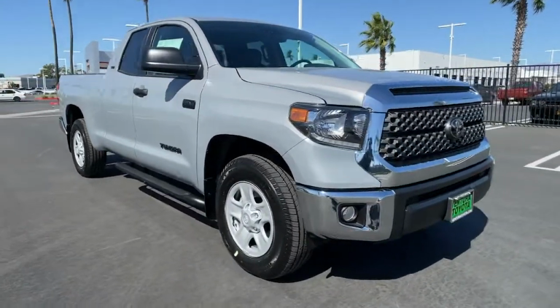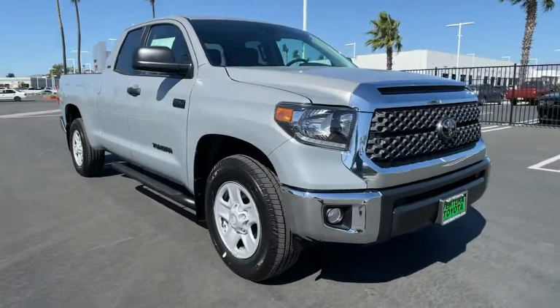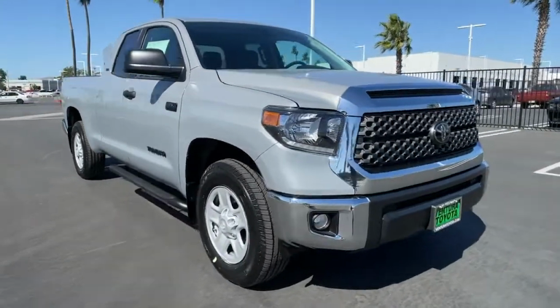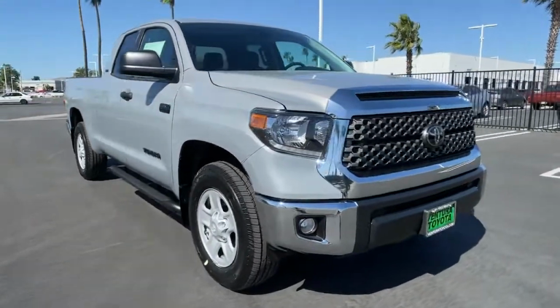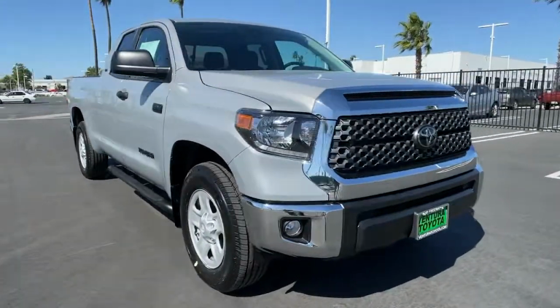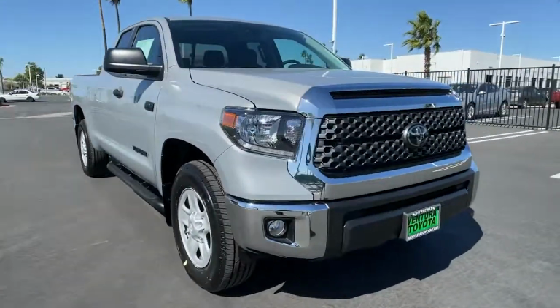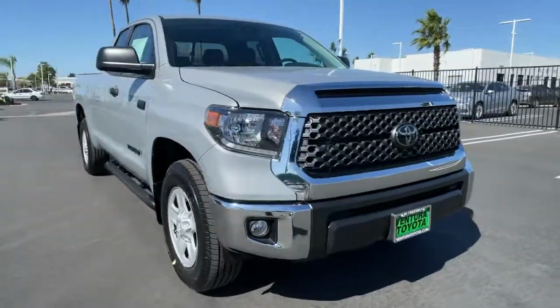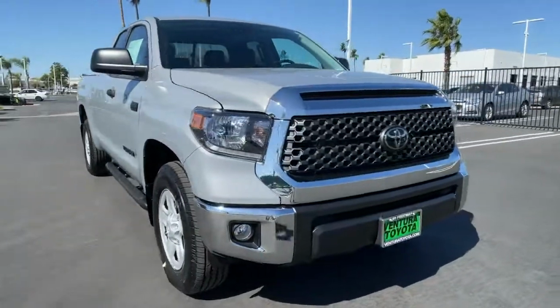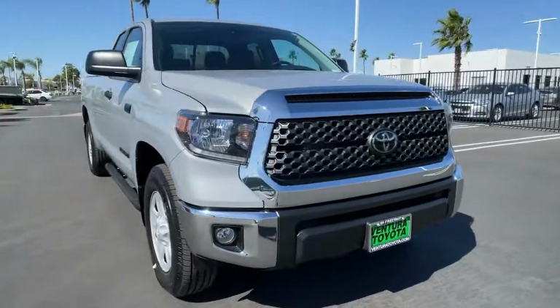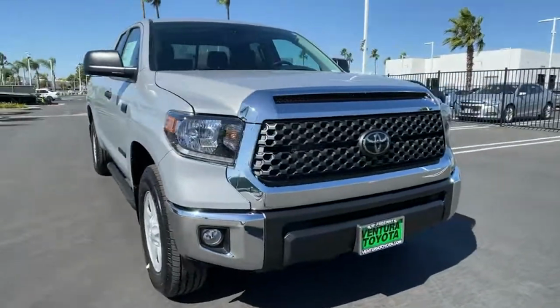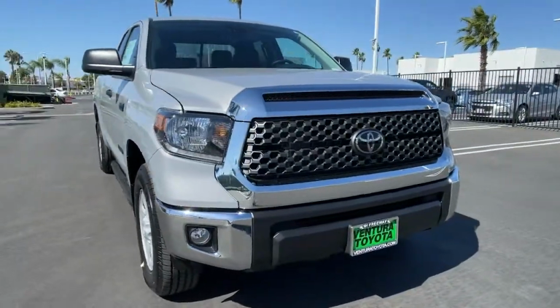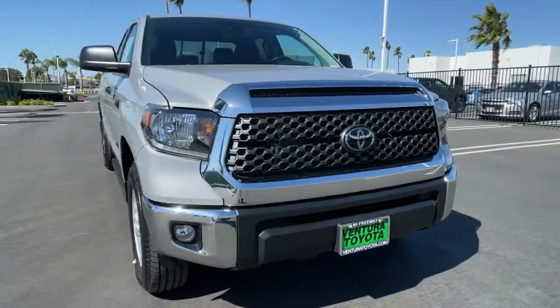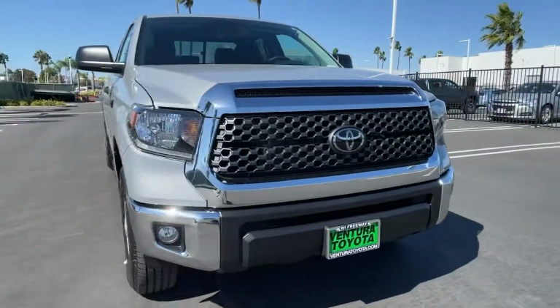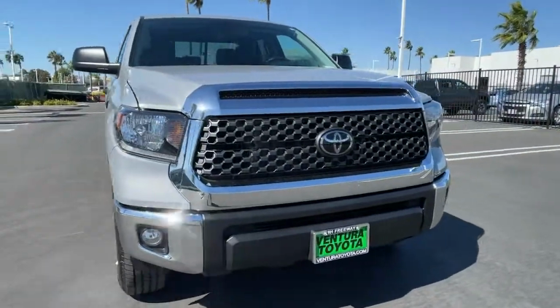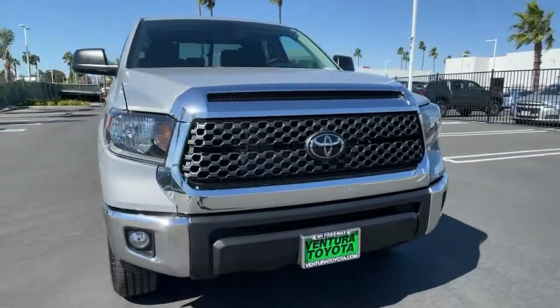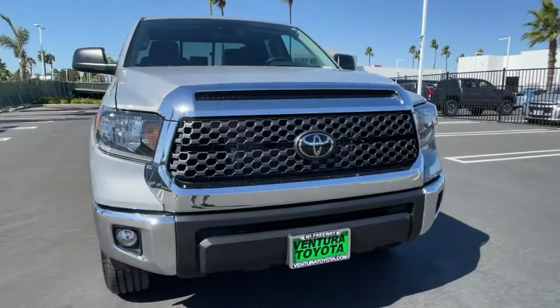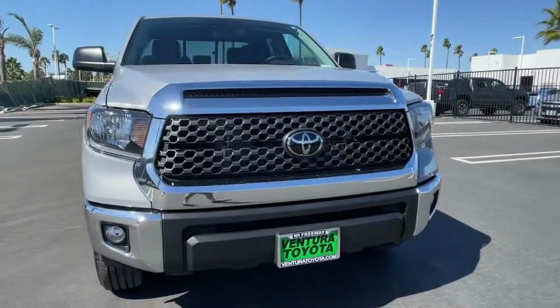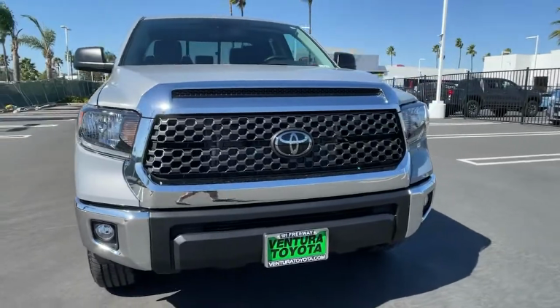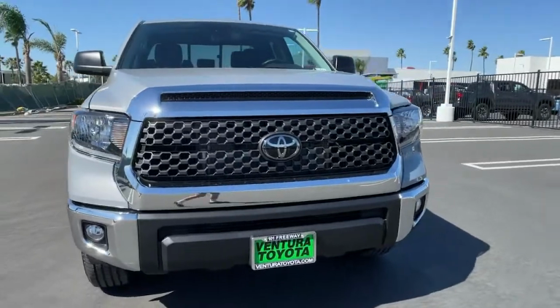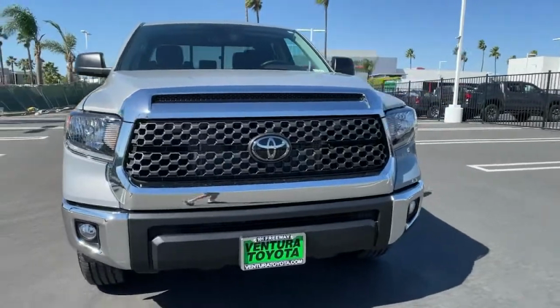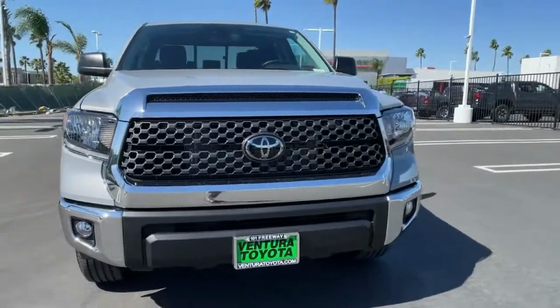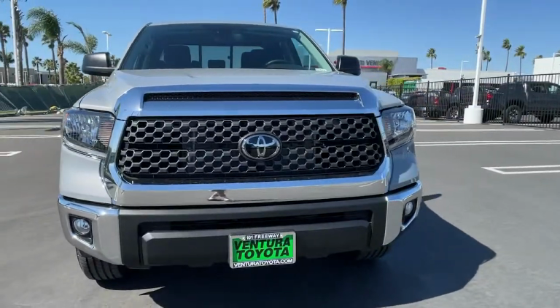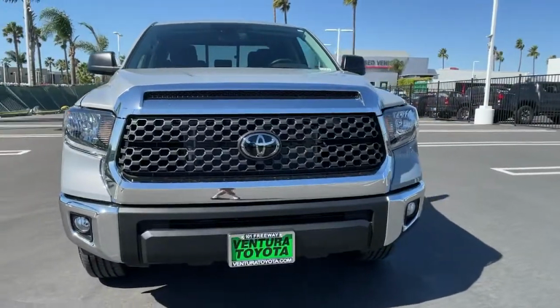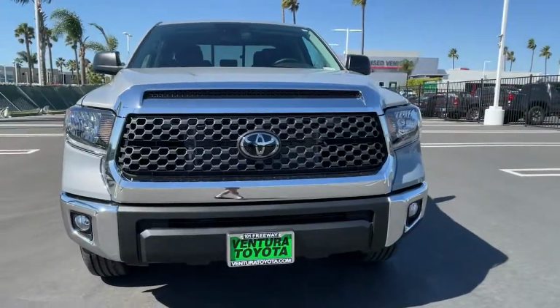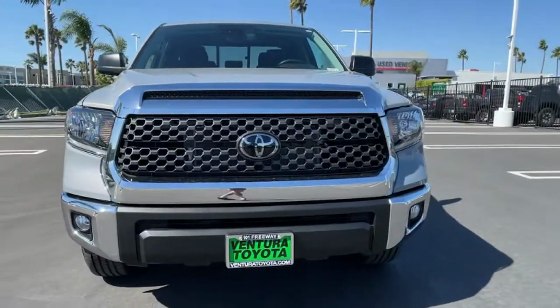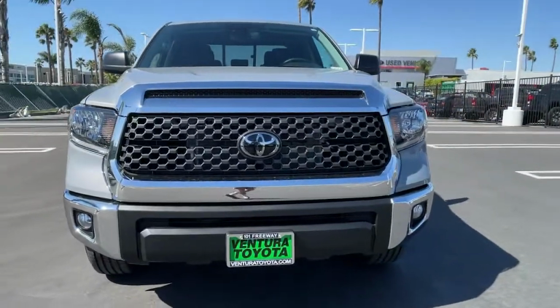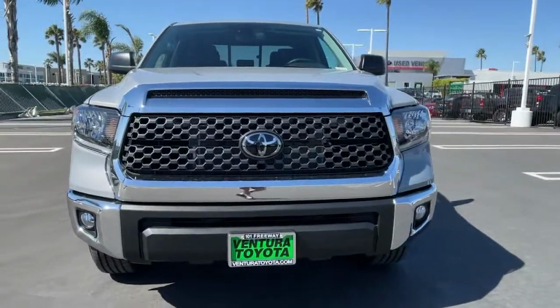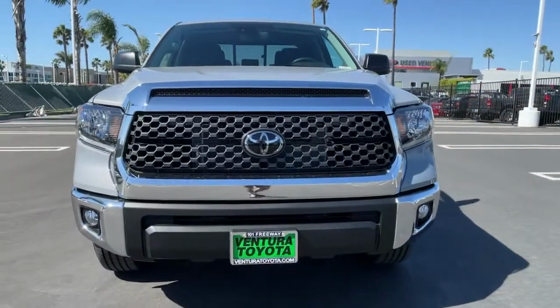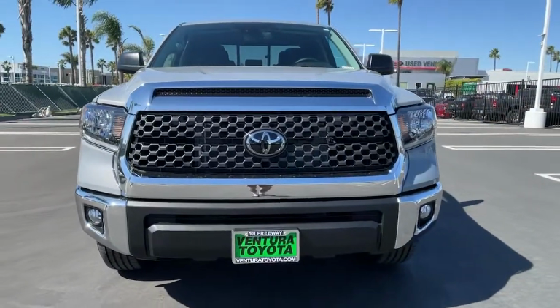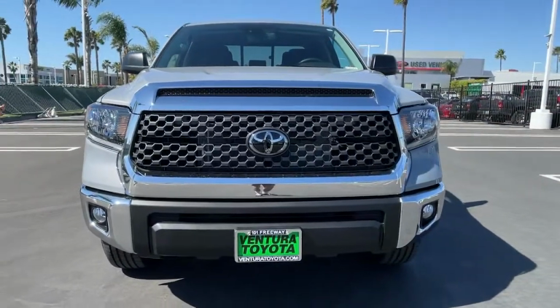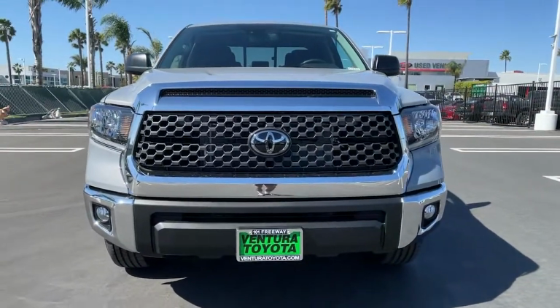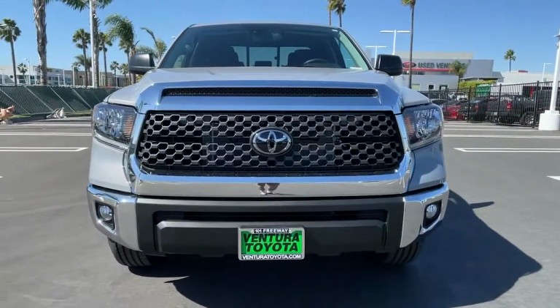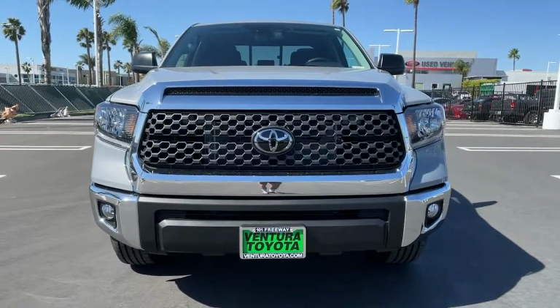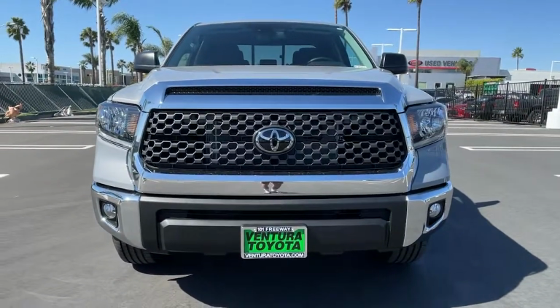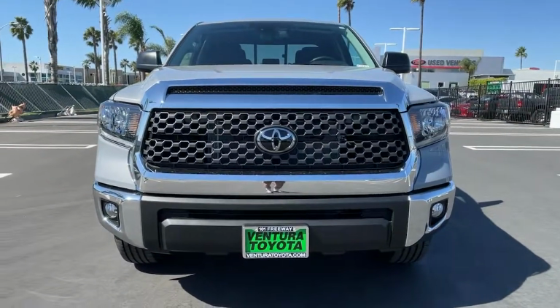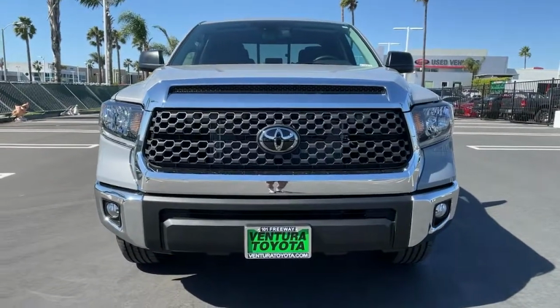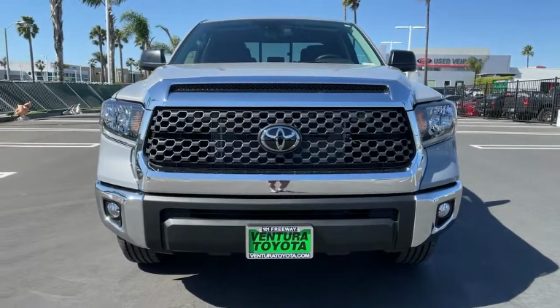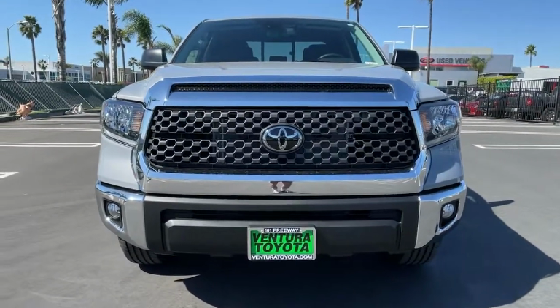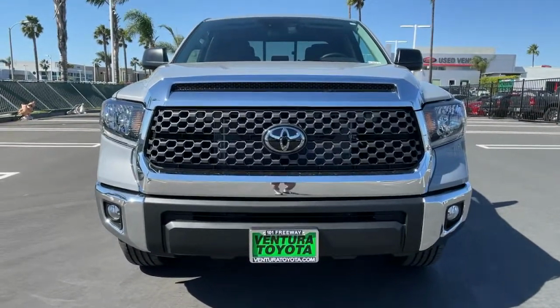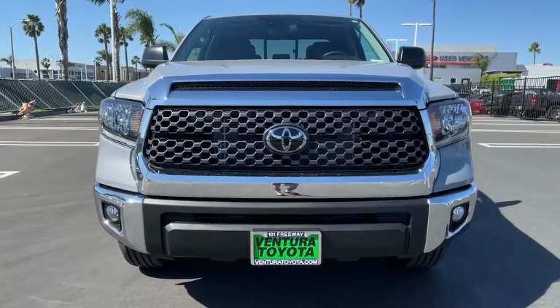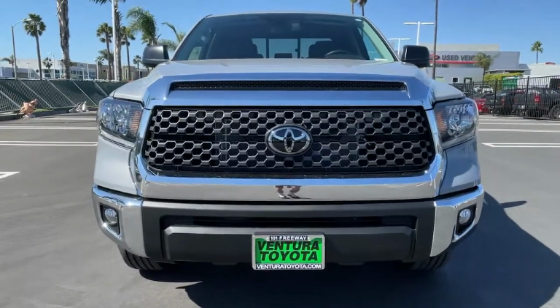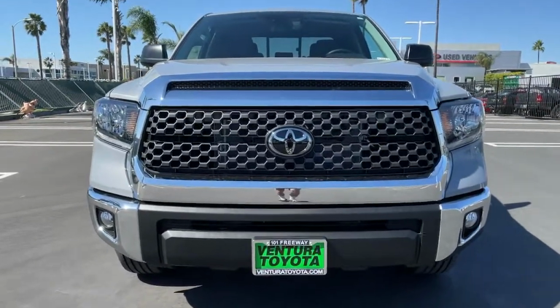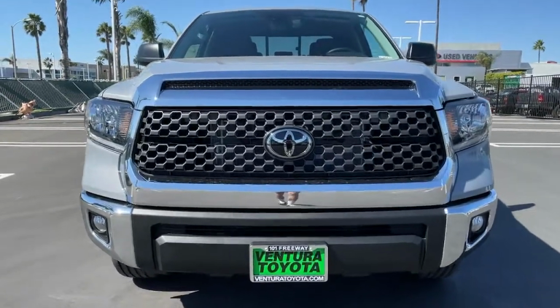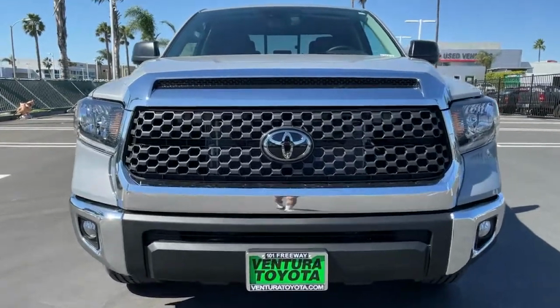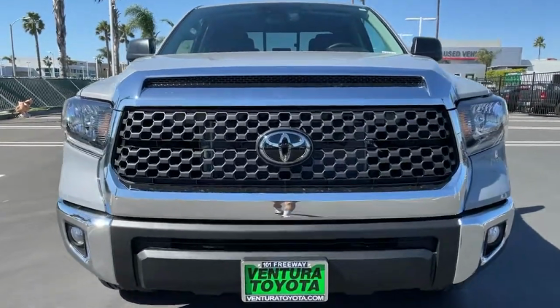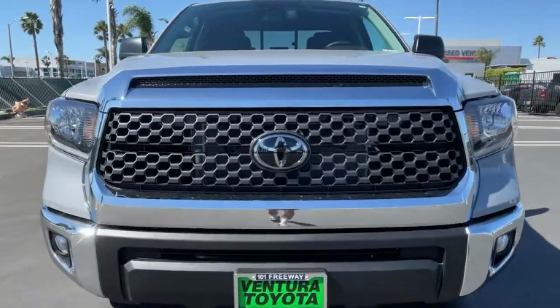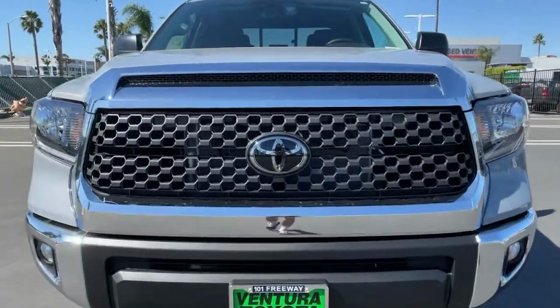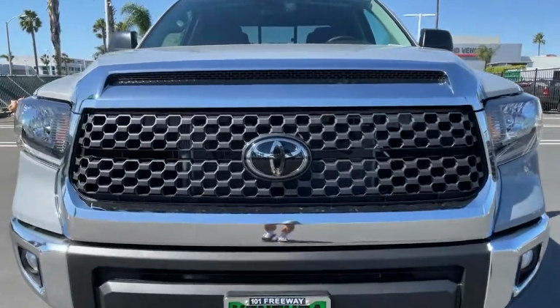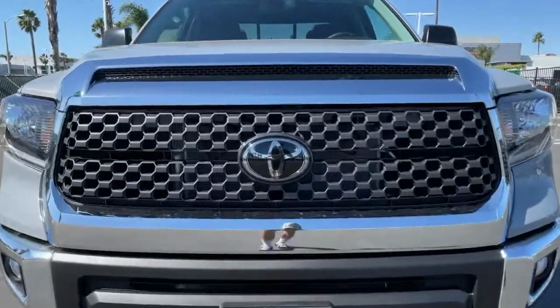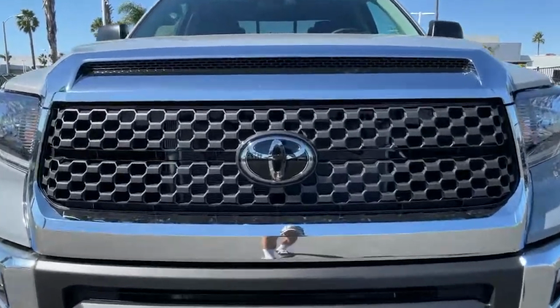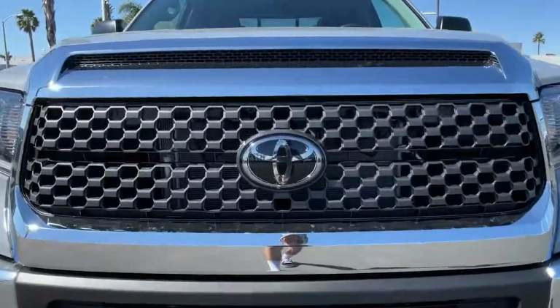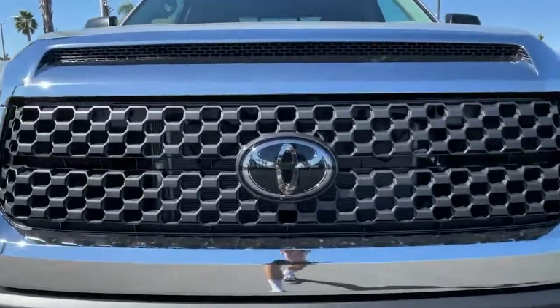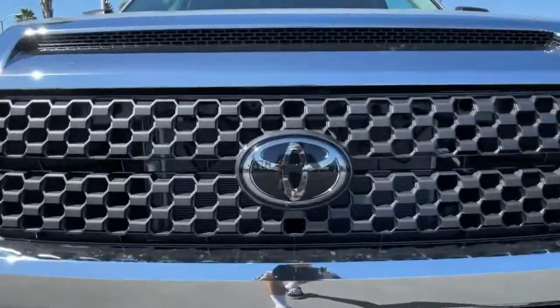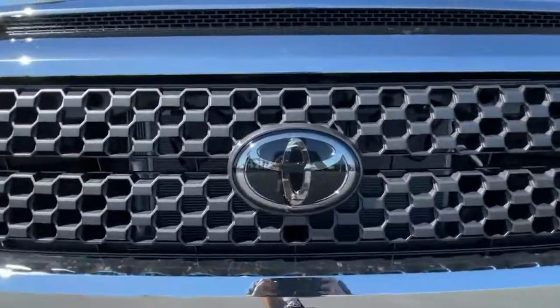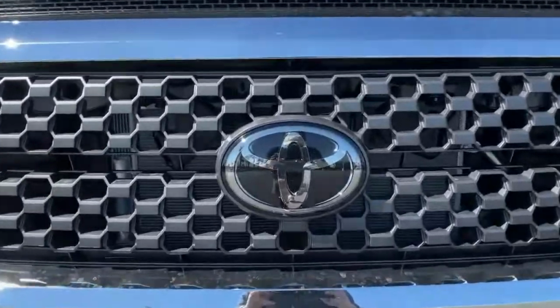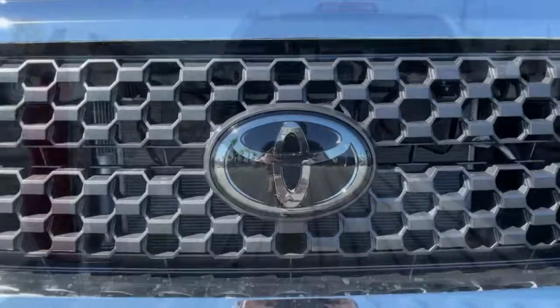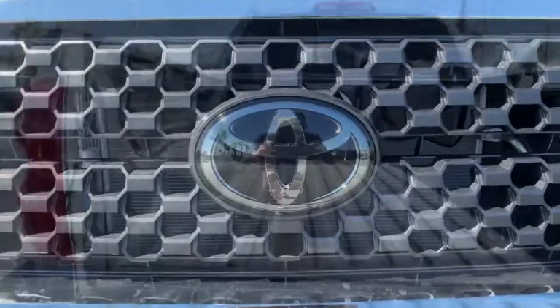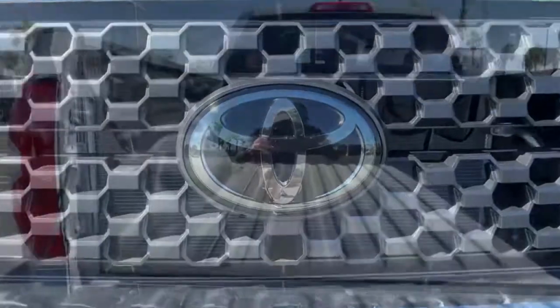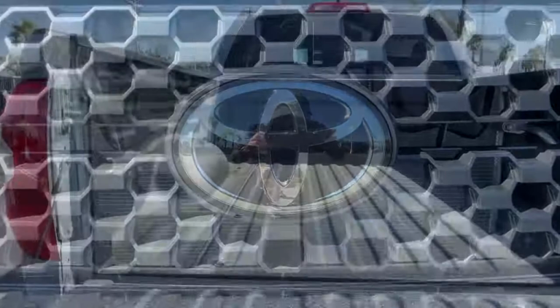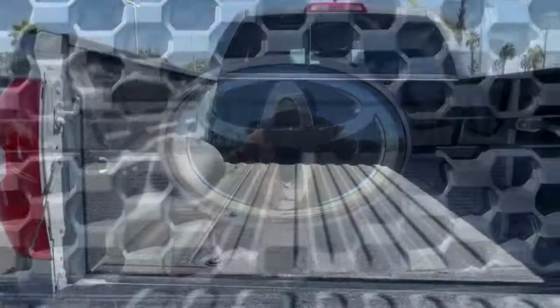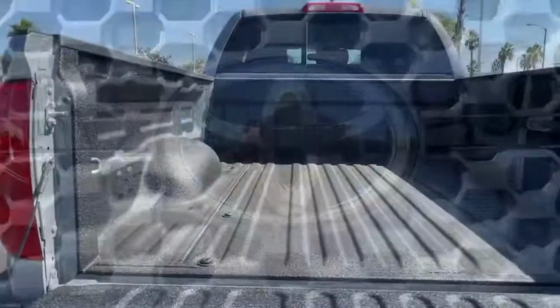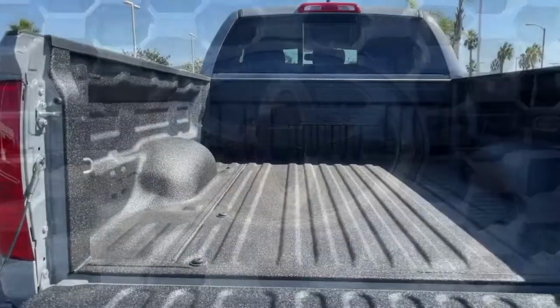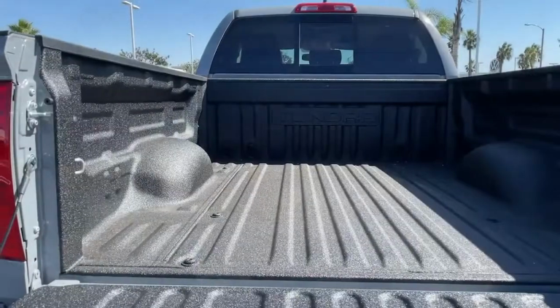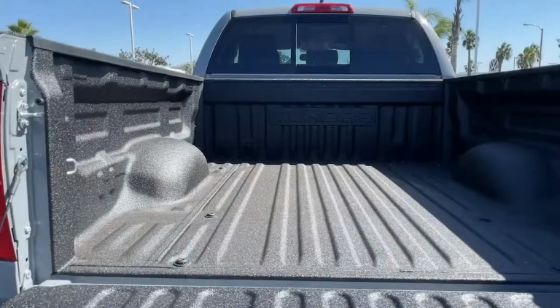Keyless entry, 8-cylinder engine, satellite radio, adaptive cruise control, iPod, MP3 input.